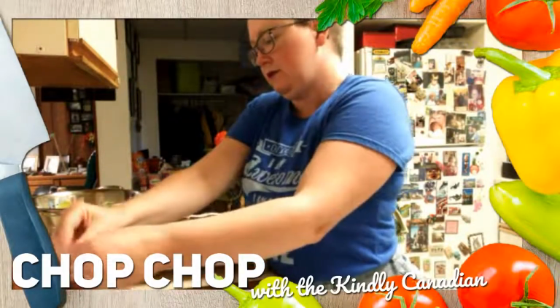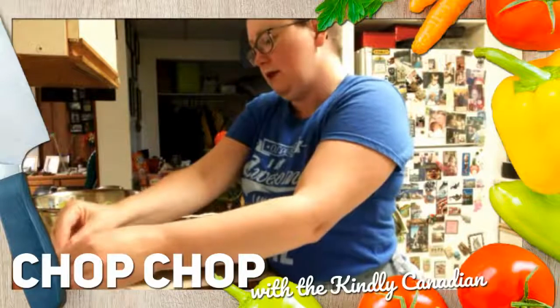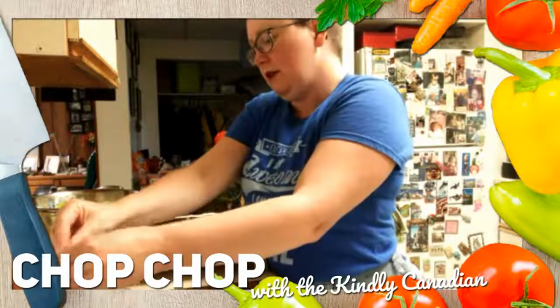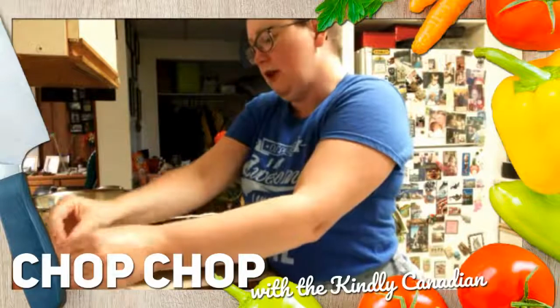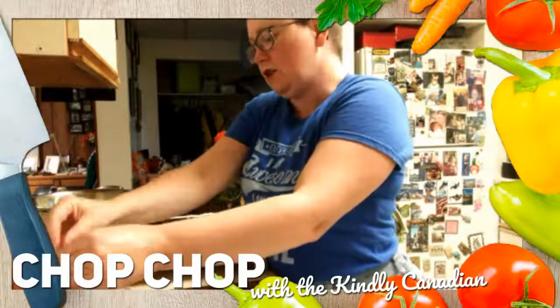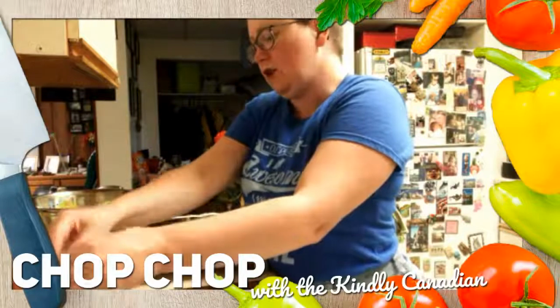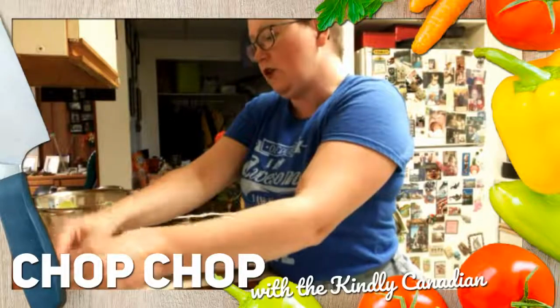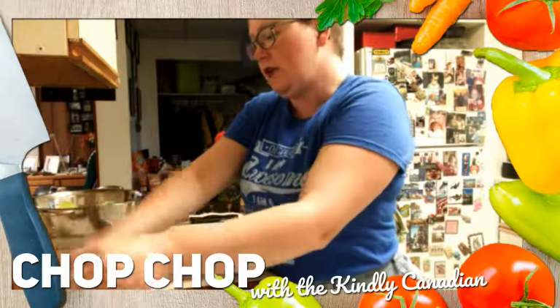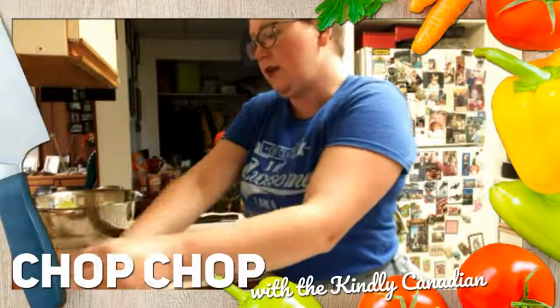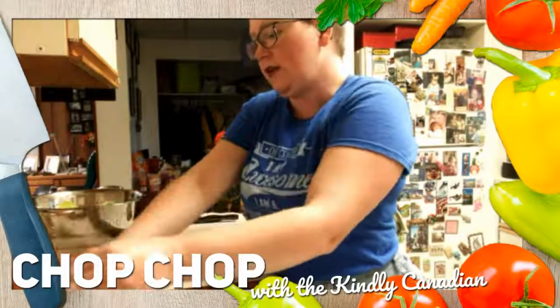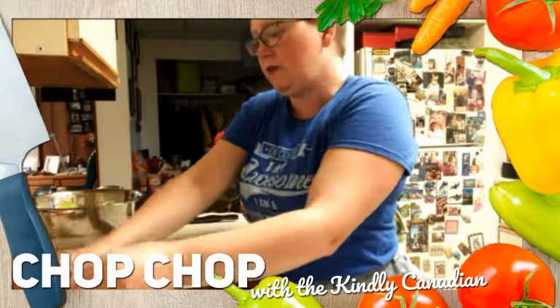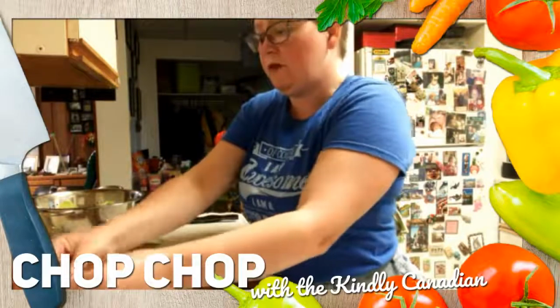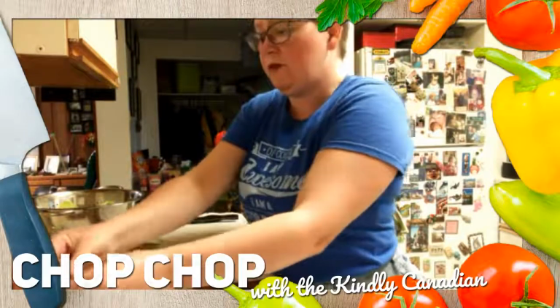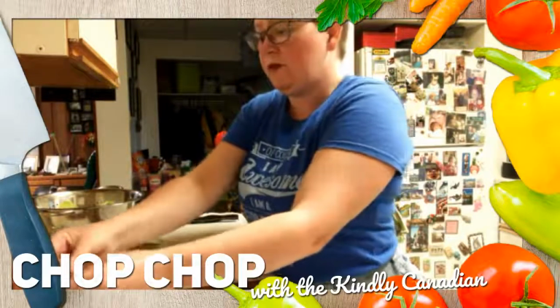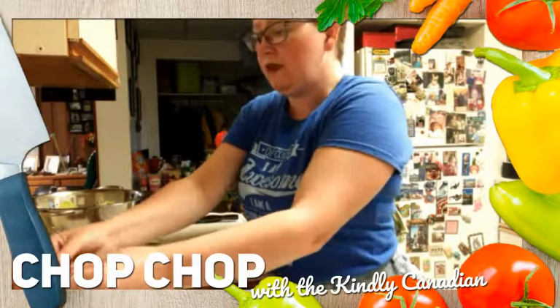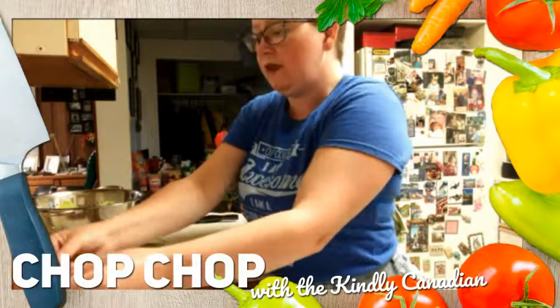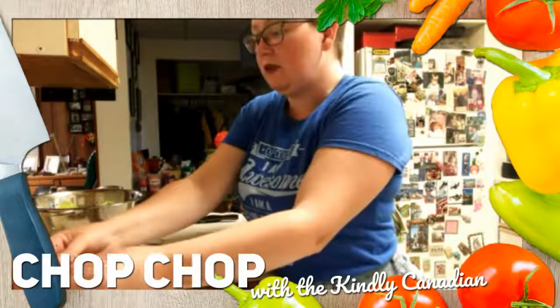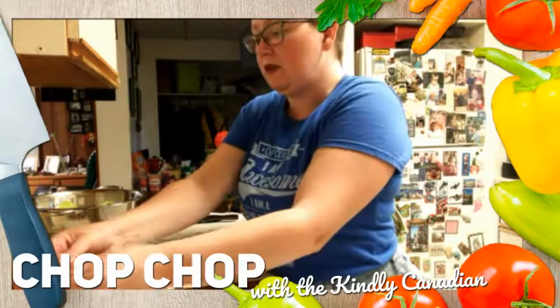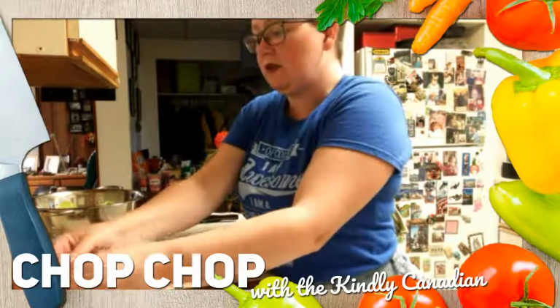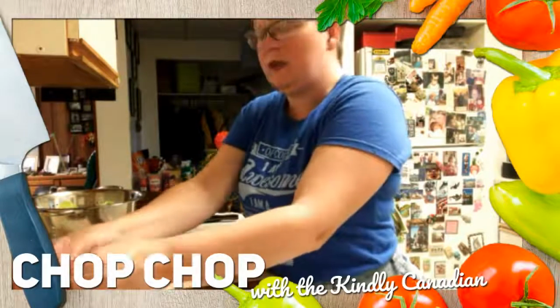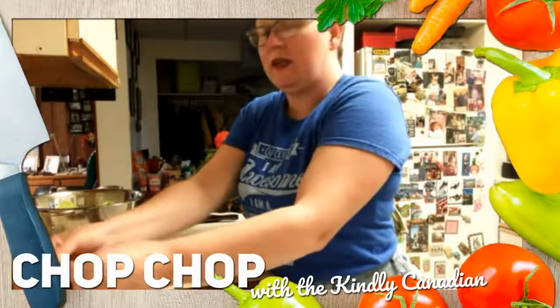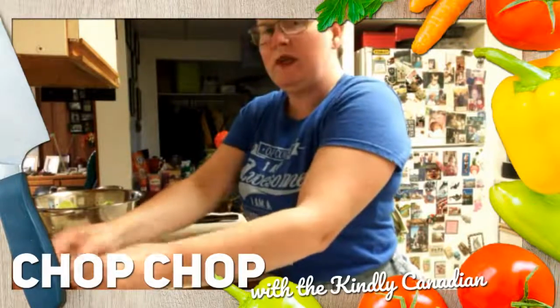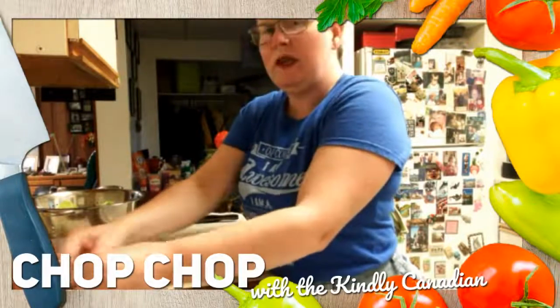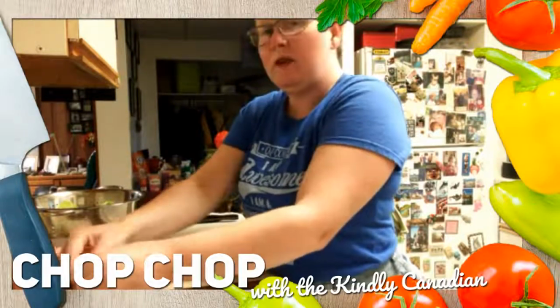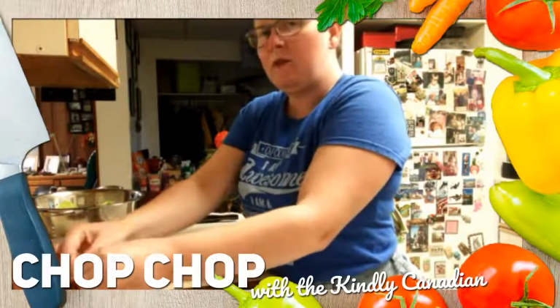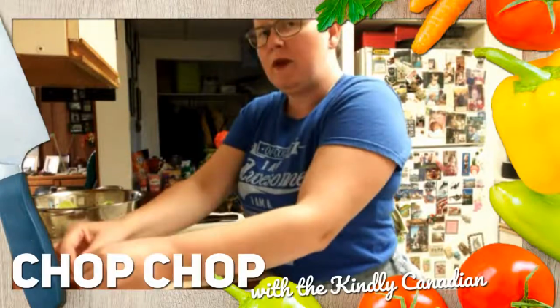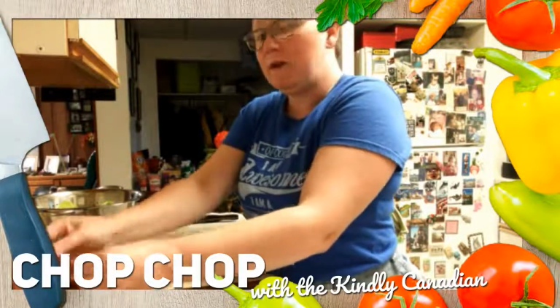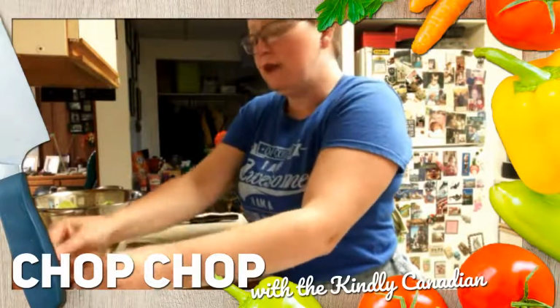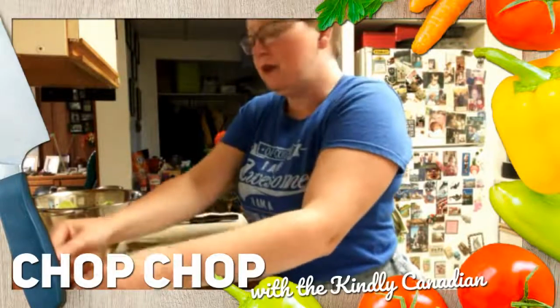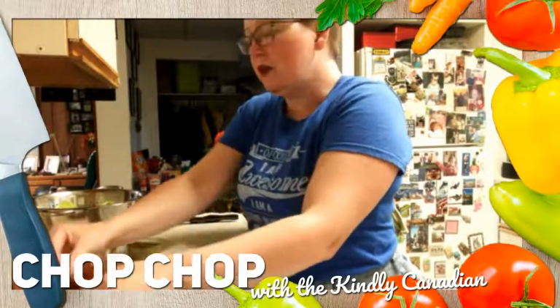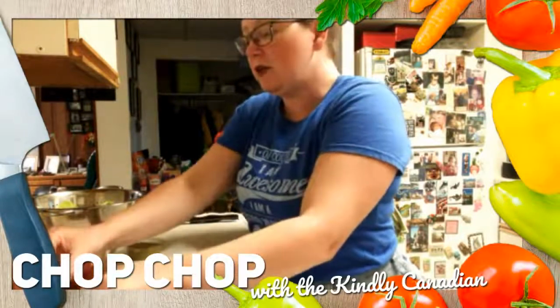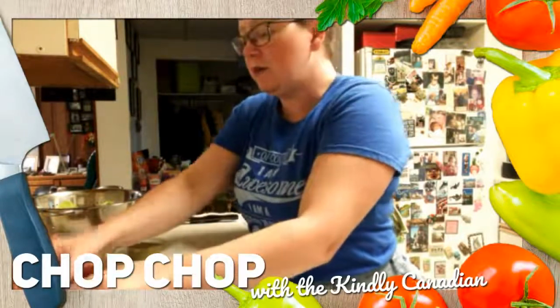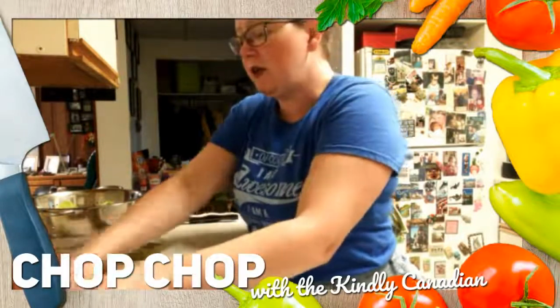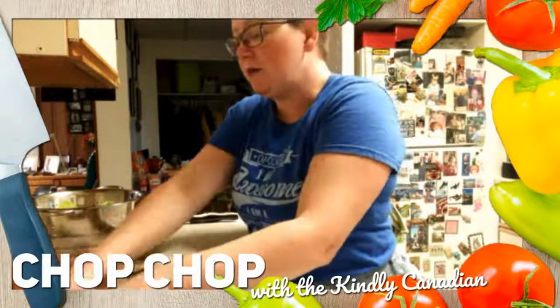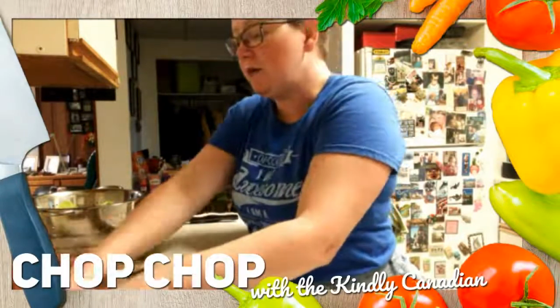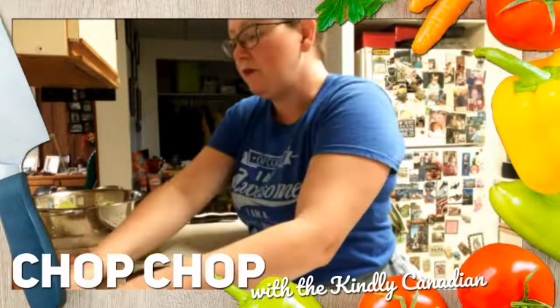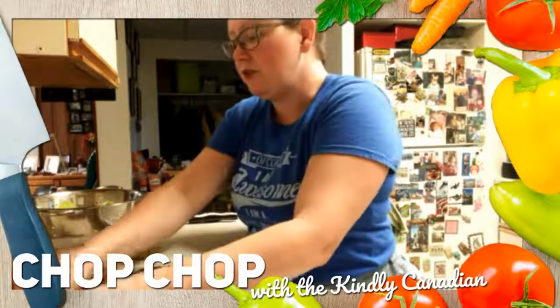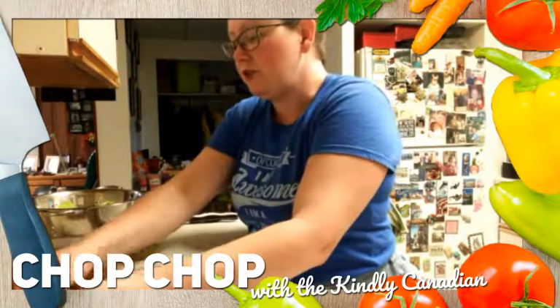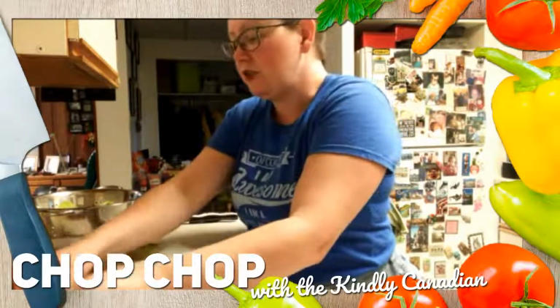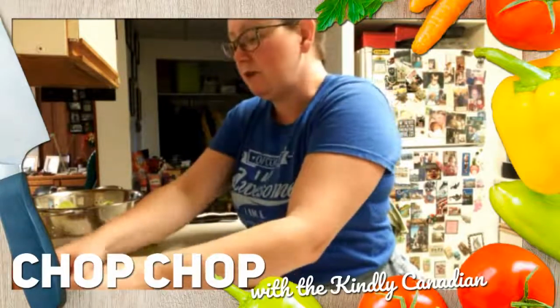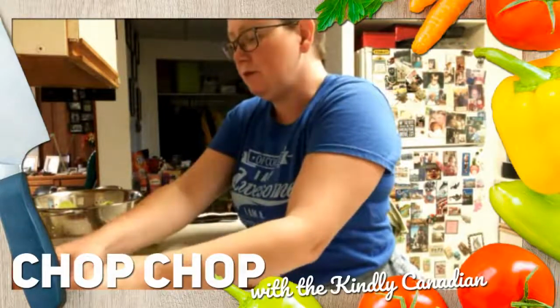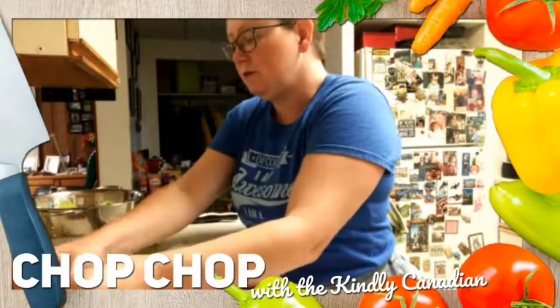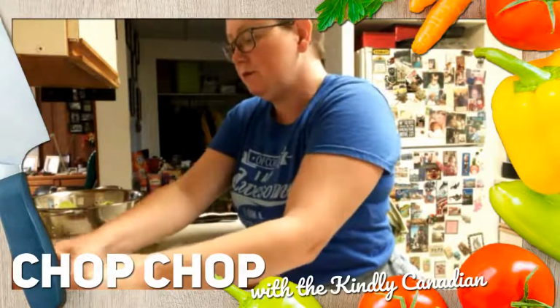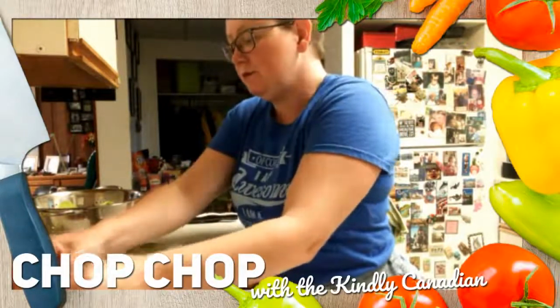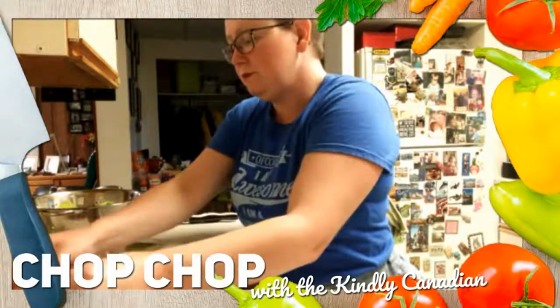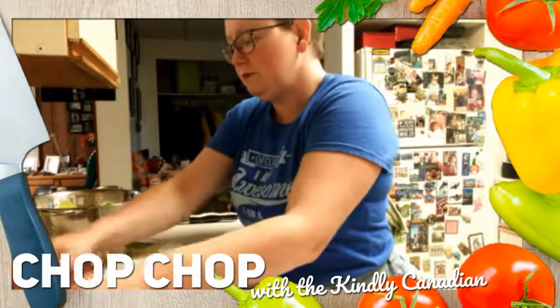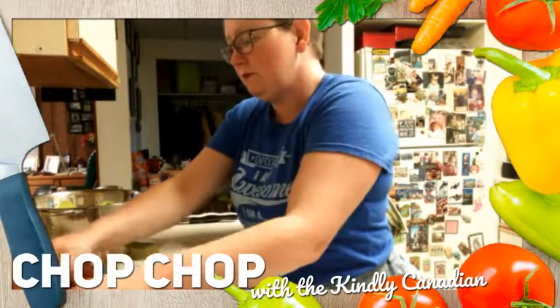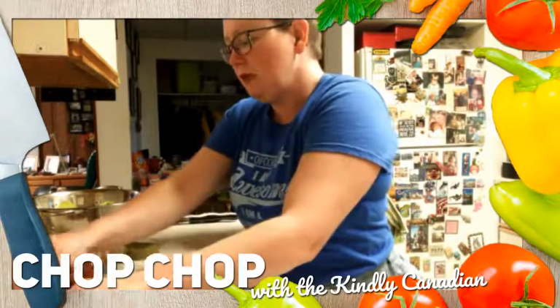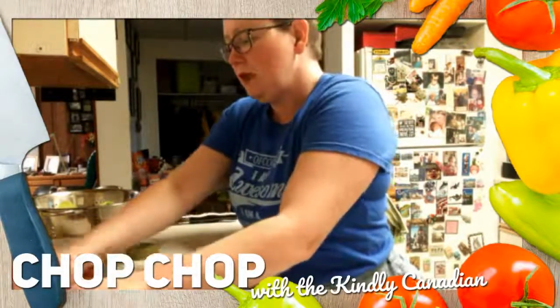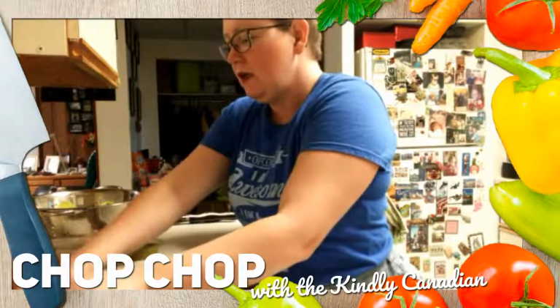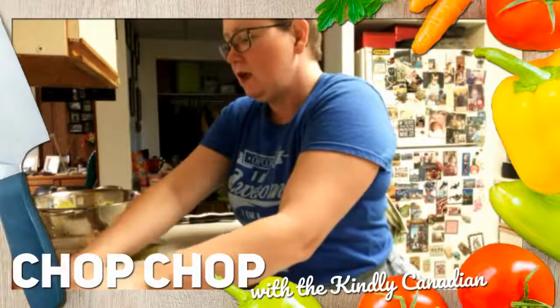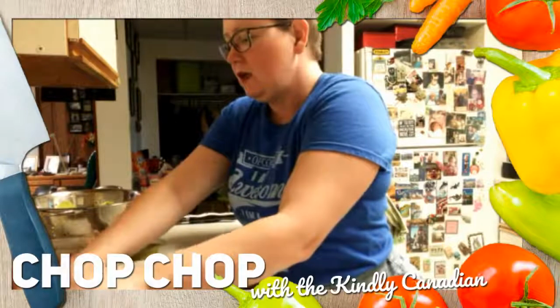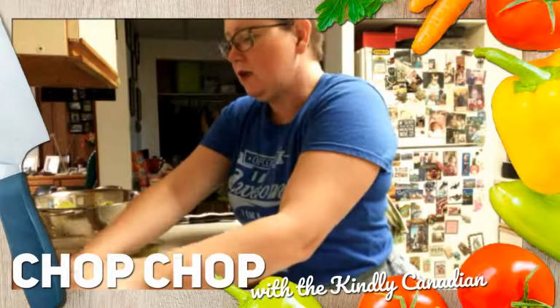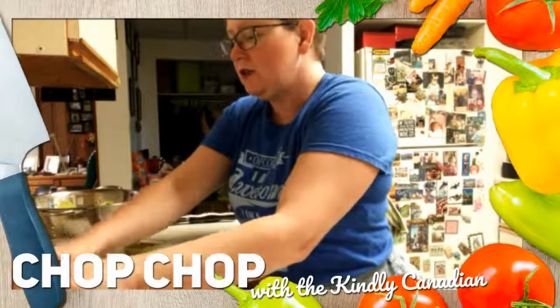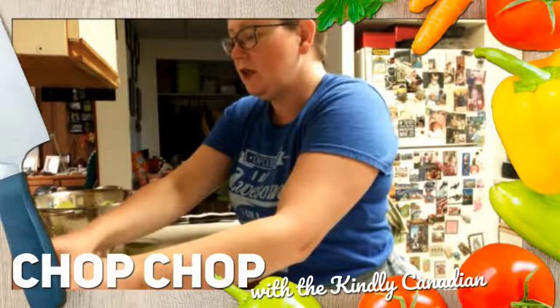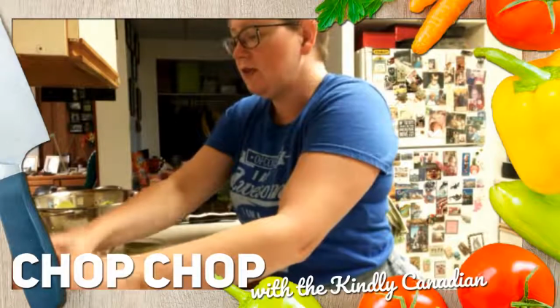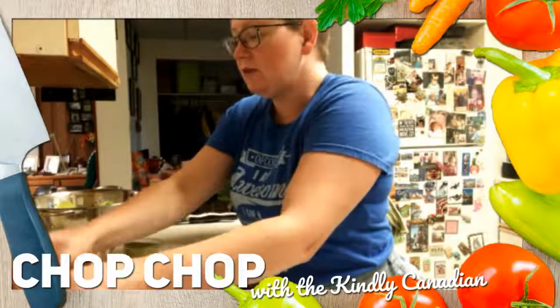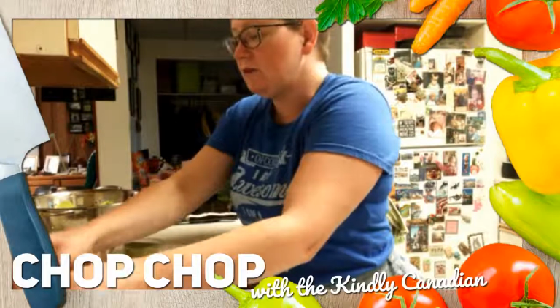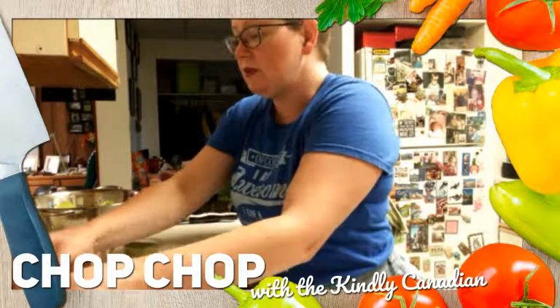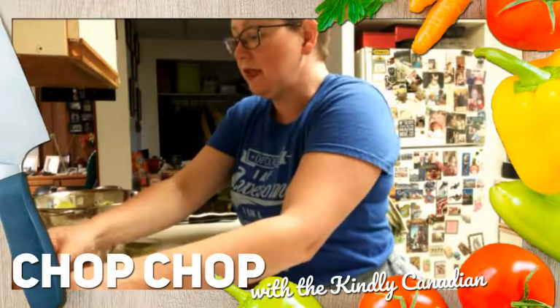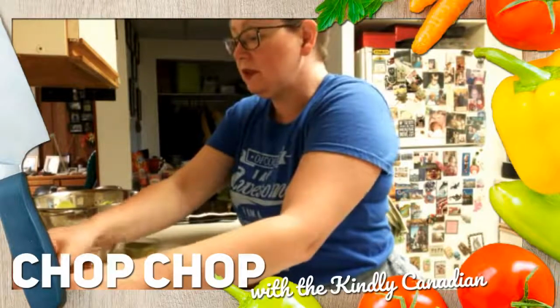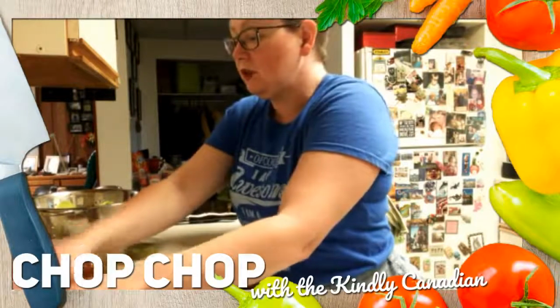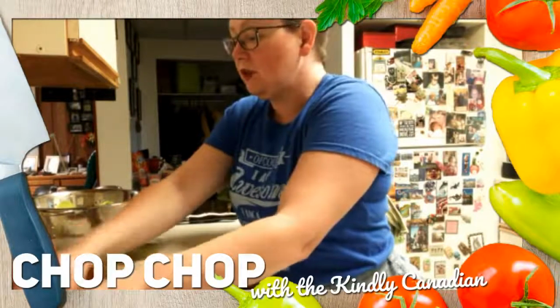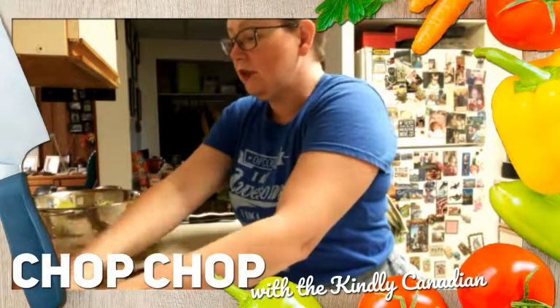I'll show you later before we close the video, but I made the Dr. Pepper freezer jam. Looks awesome, tastes good.